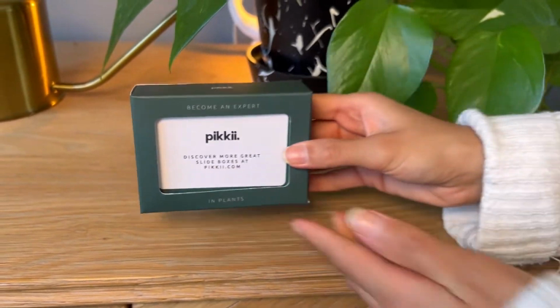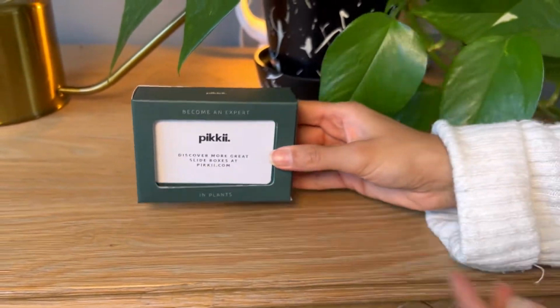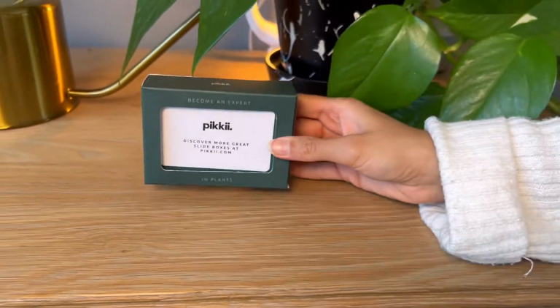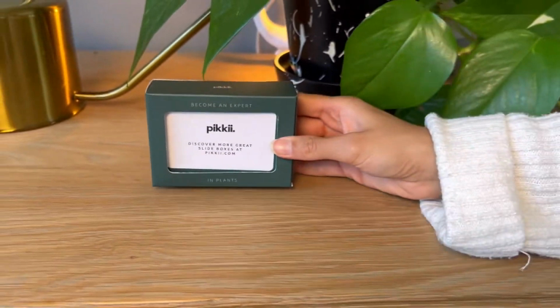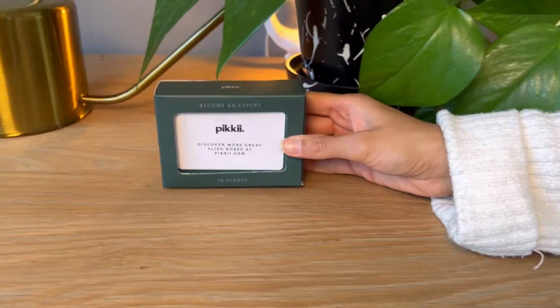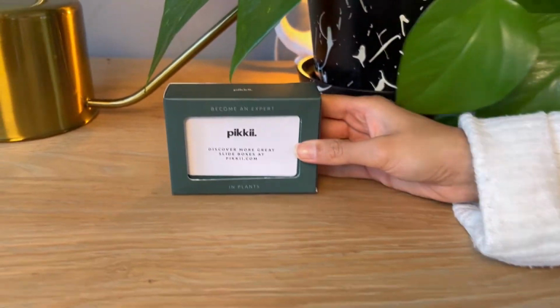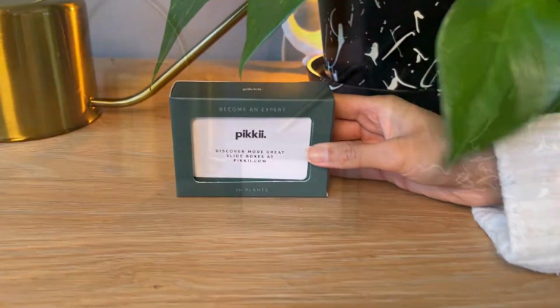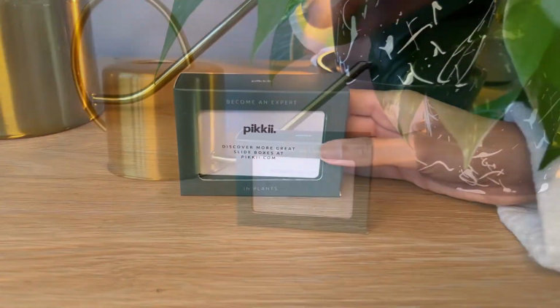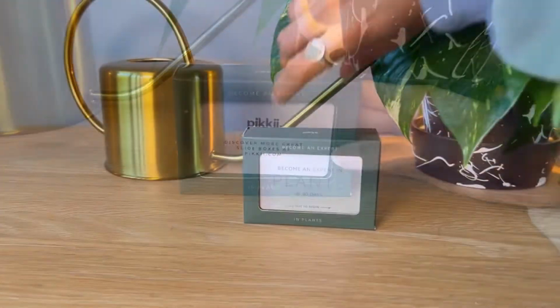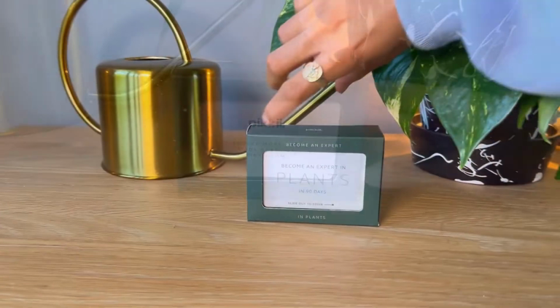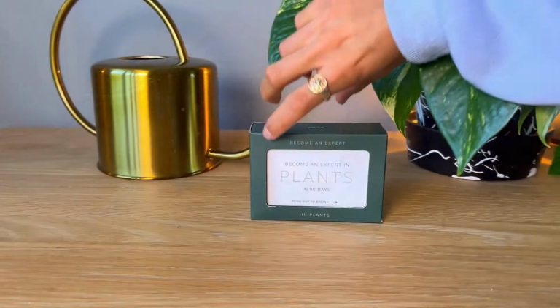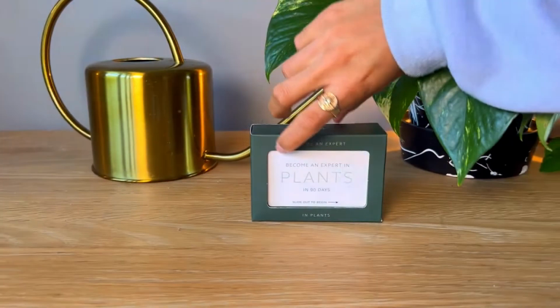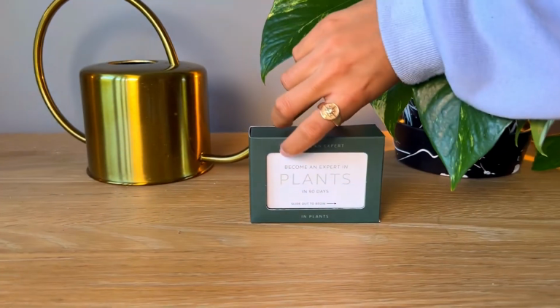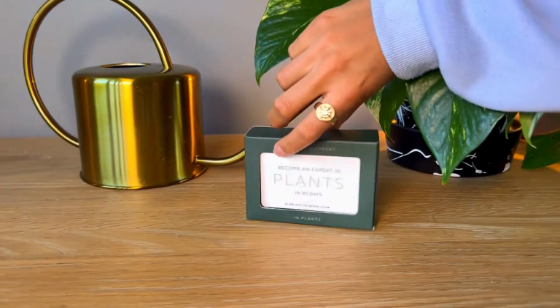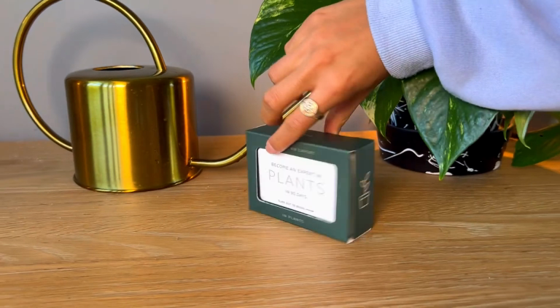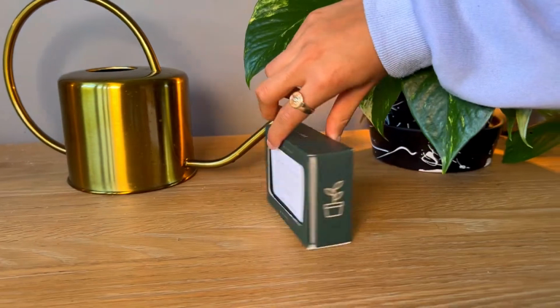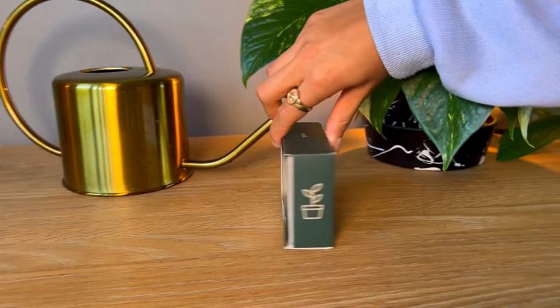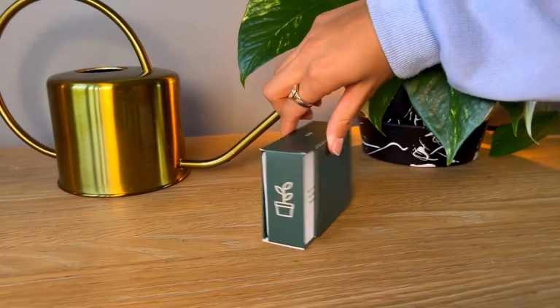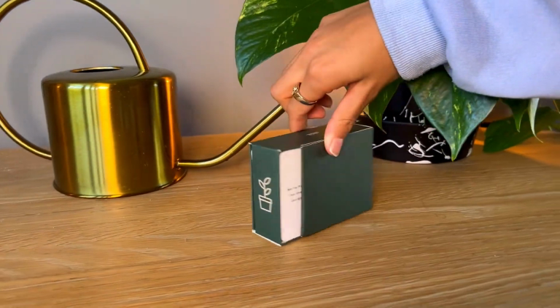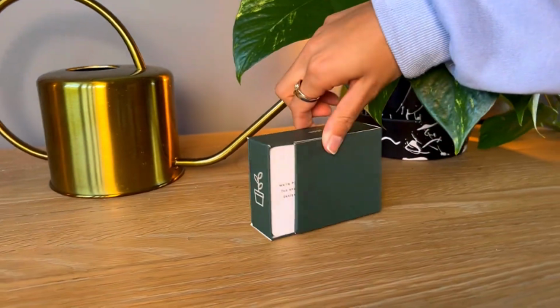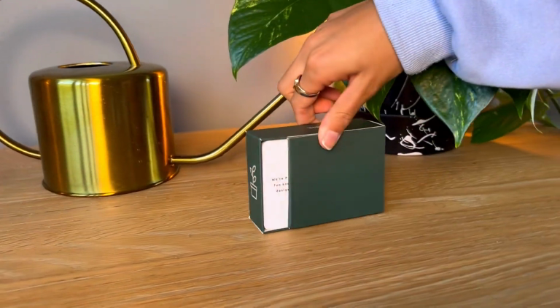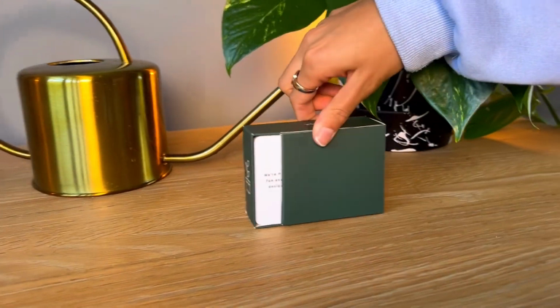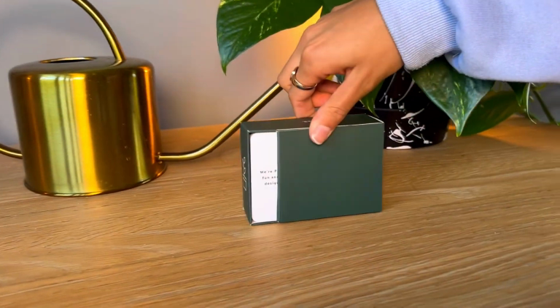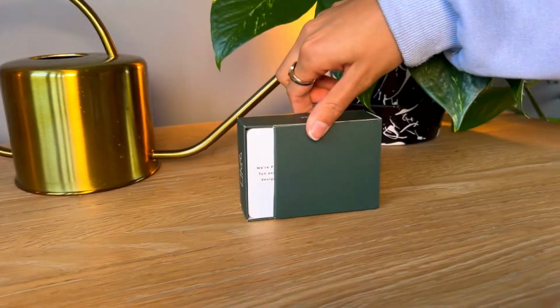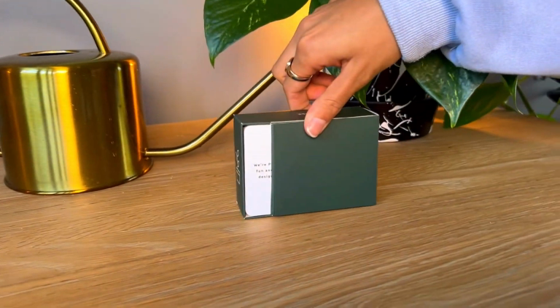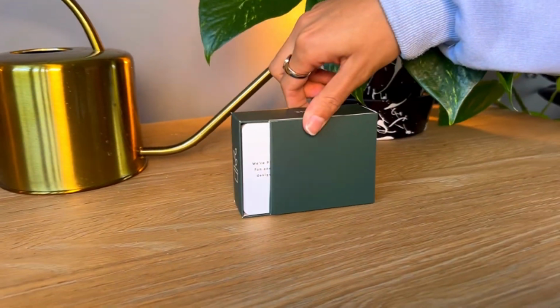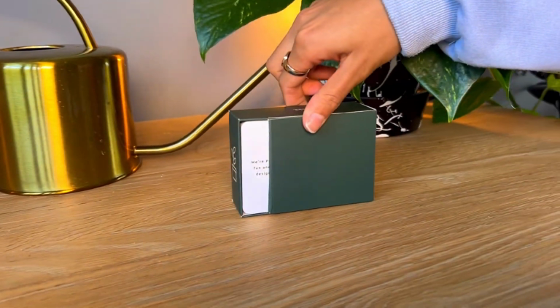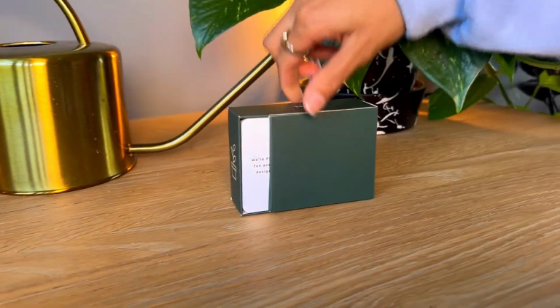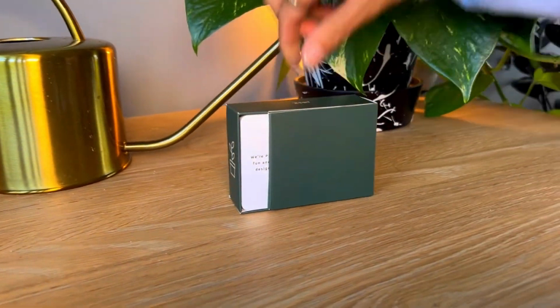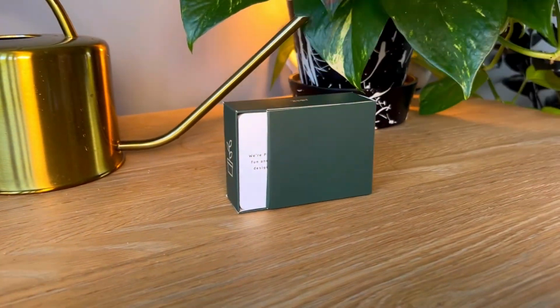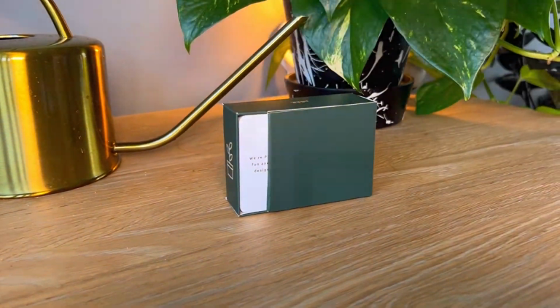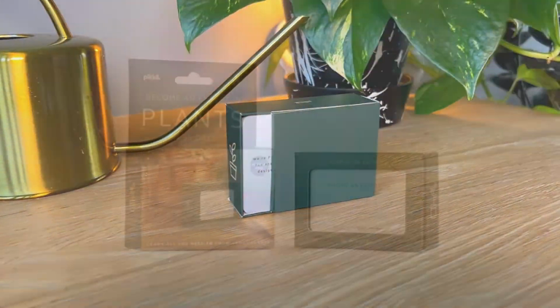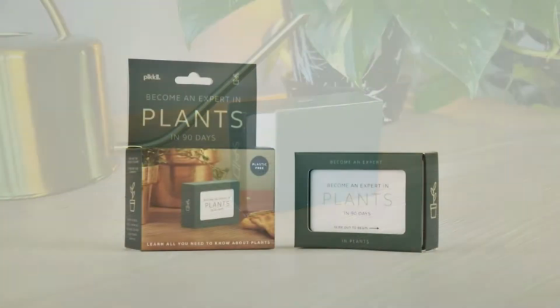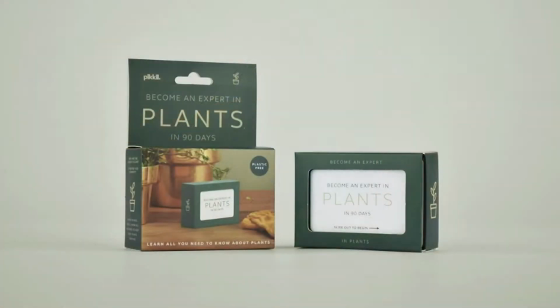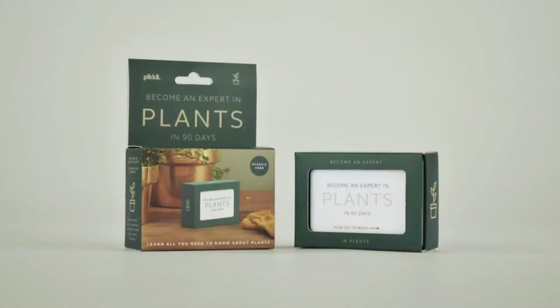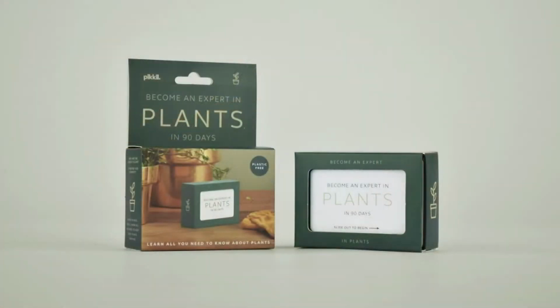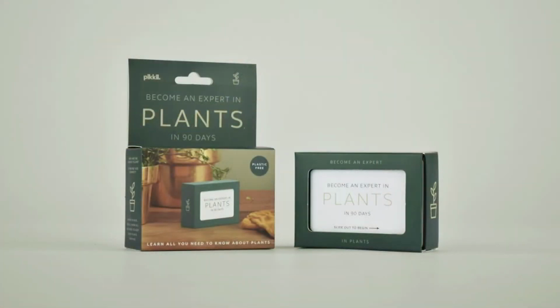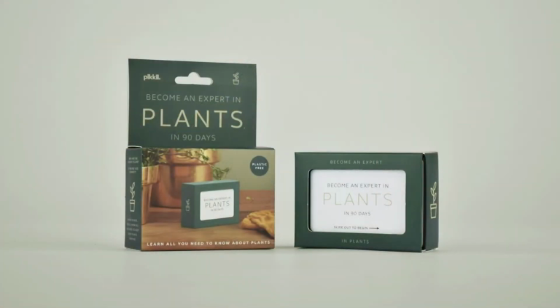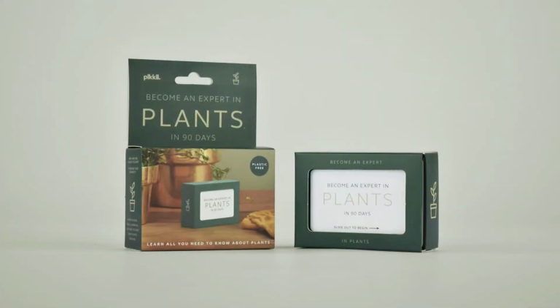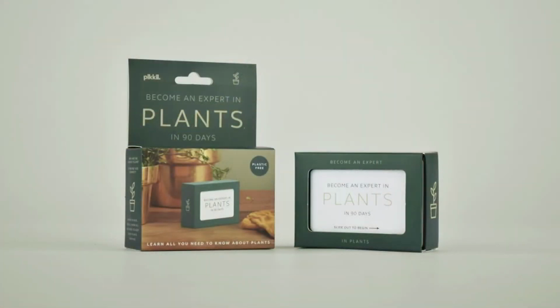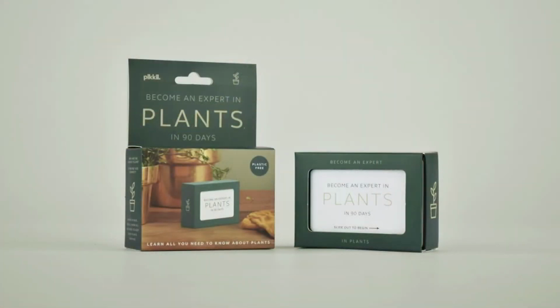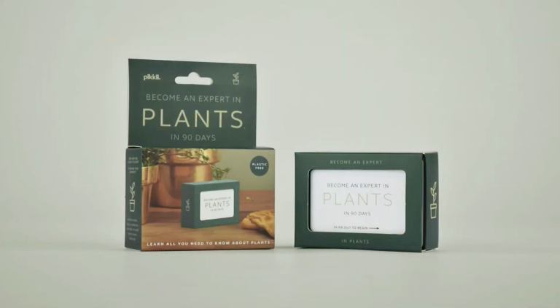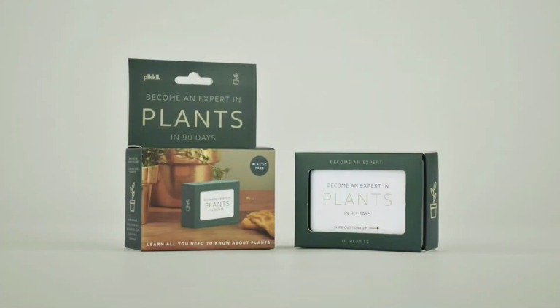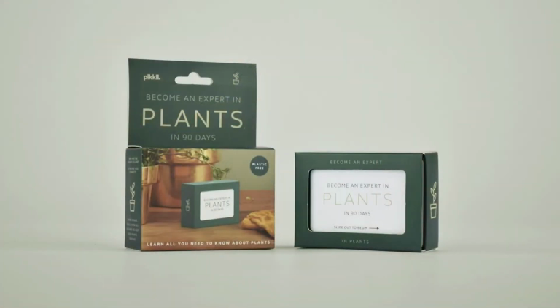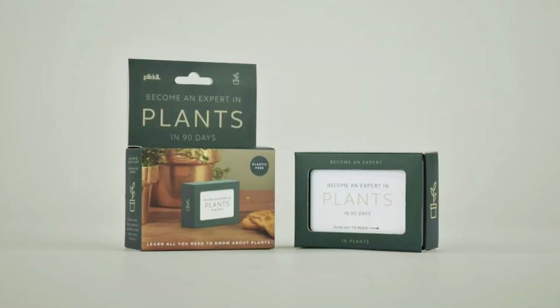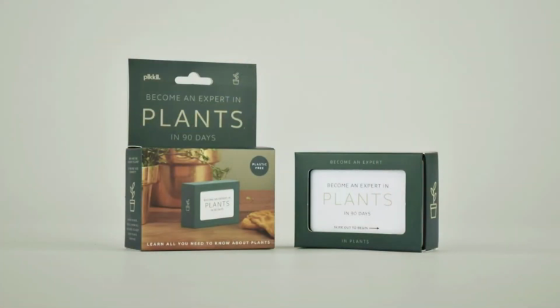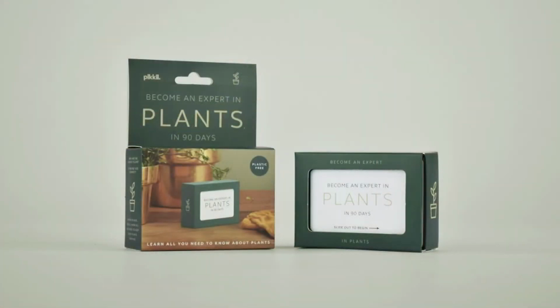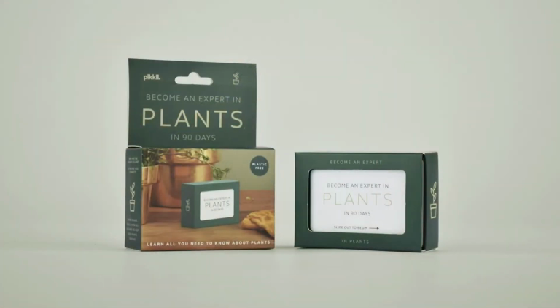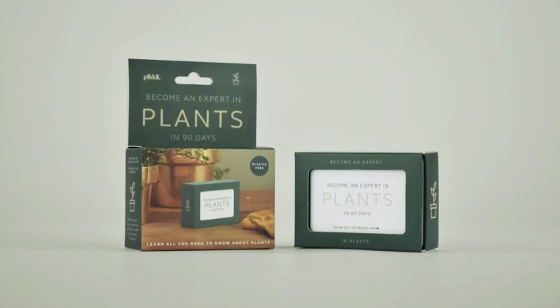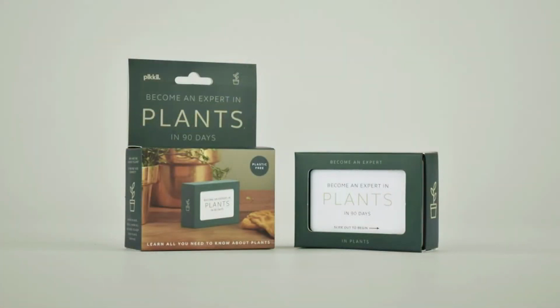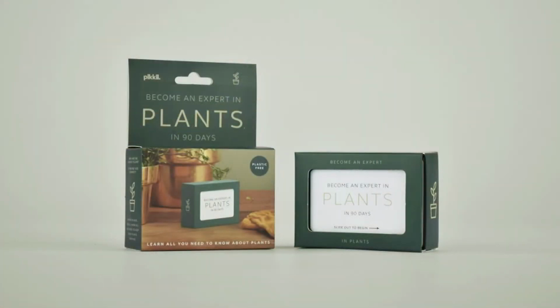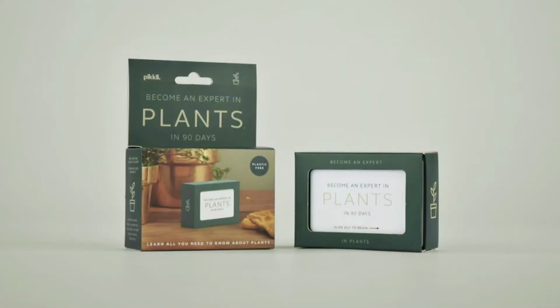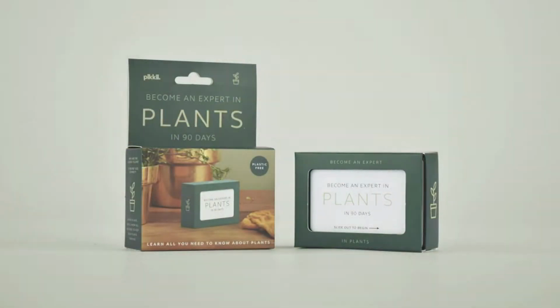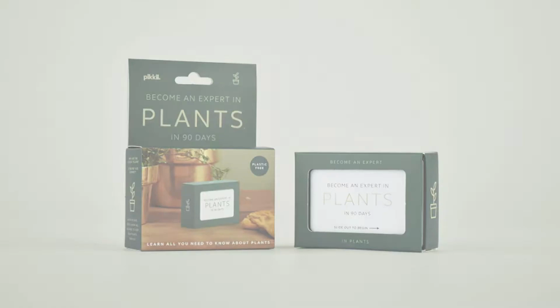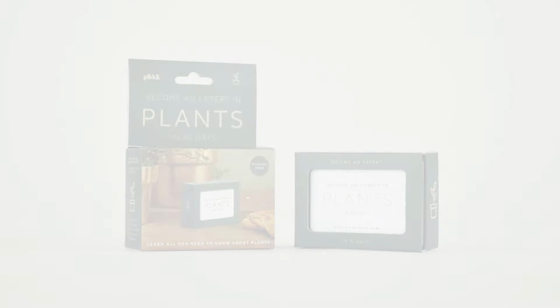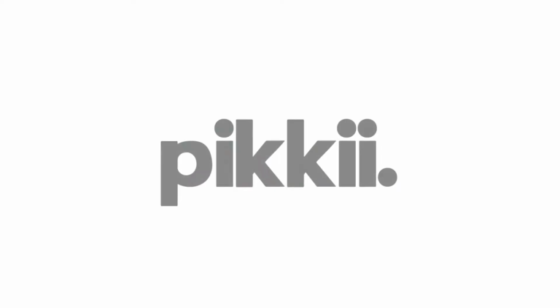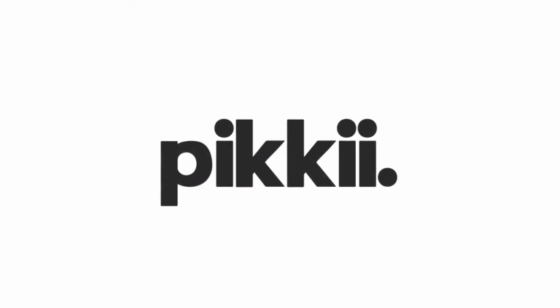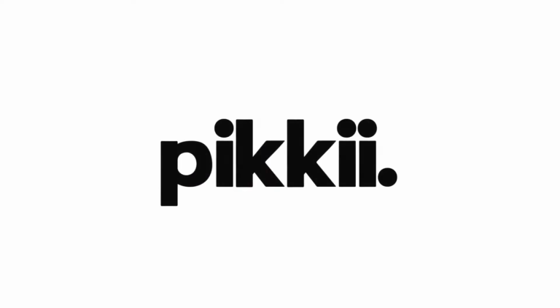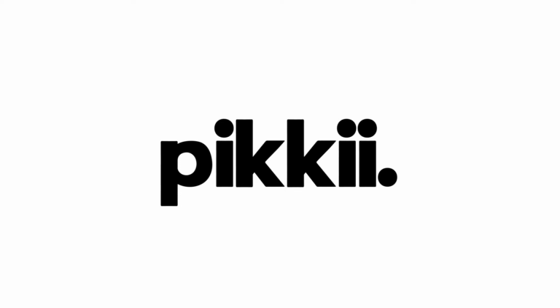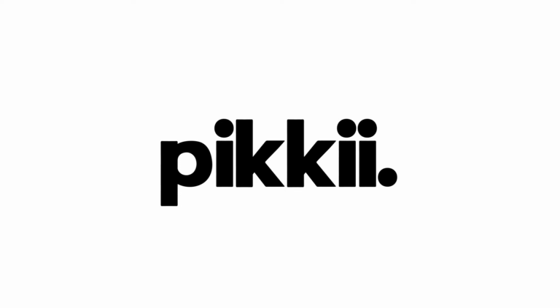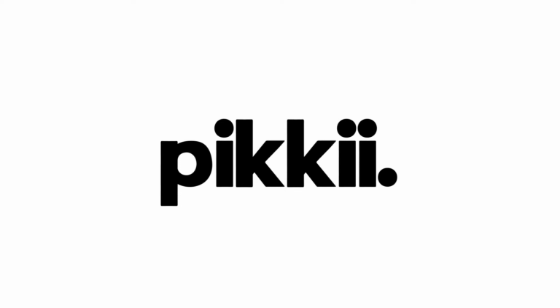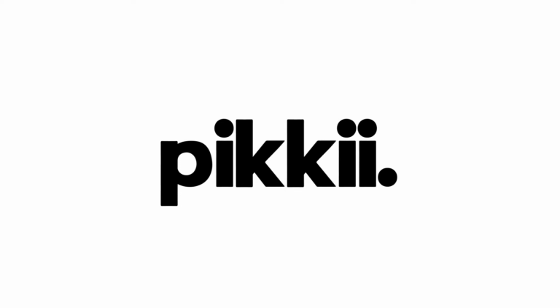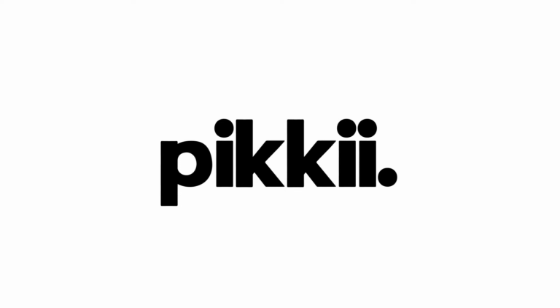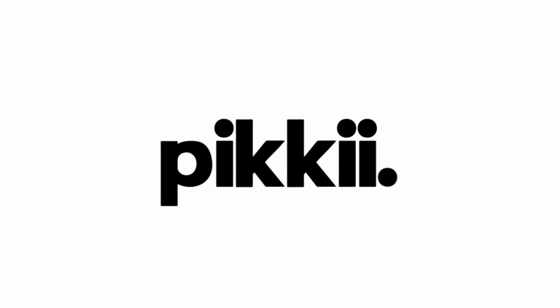Do you know your Monstera from an elephant ear? You will soon — become an expert in plants in 90 days. Part of the Slidebox range by PIKI.